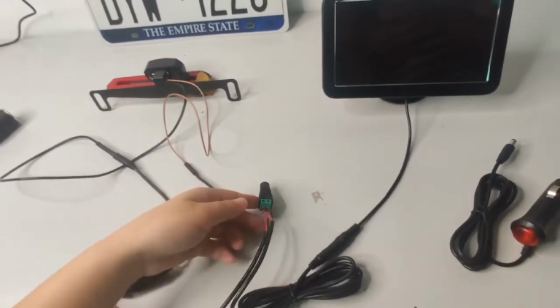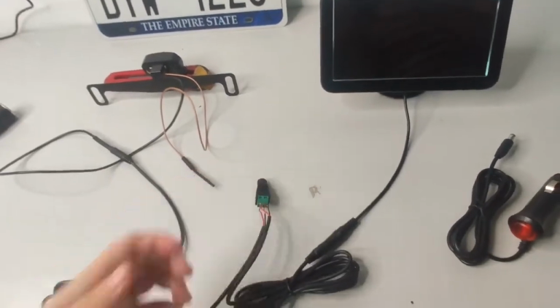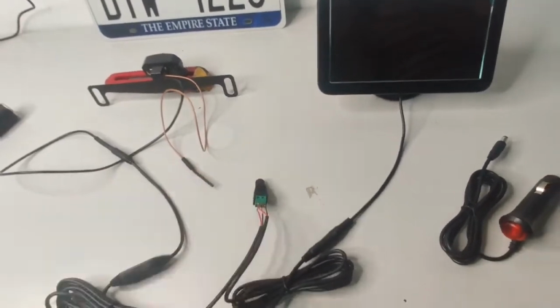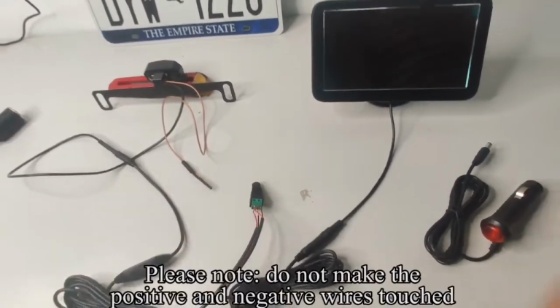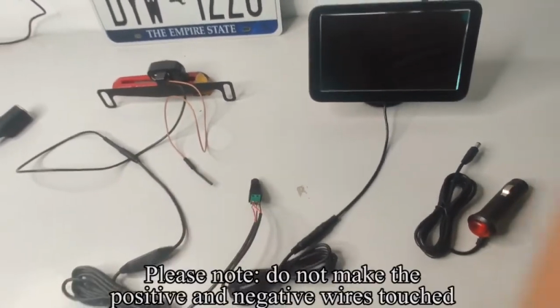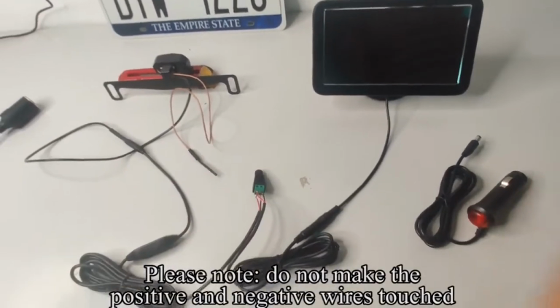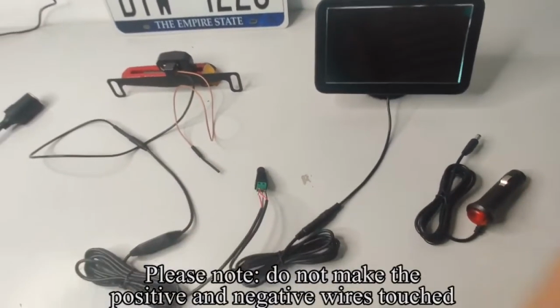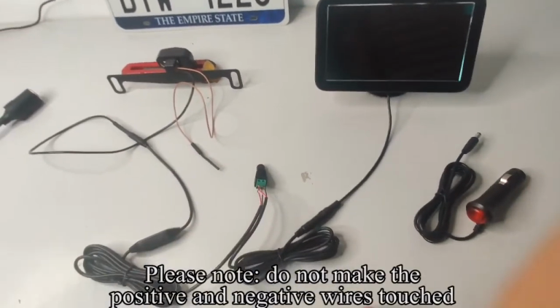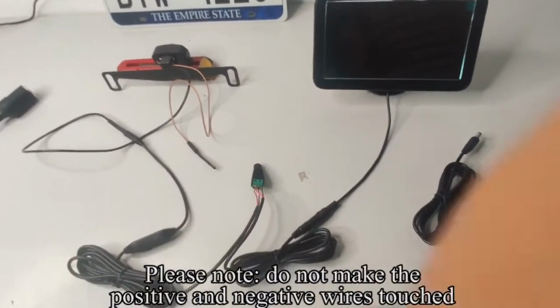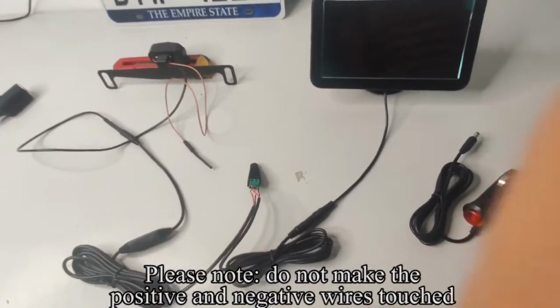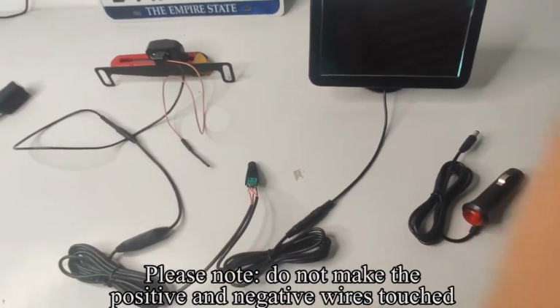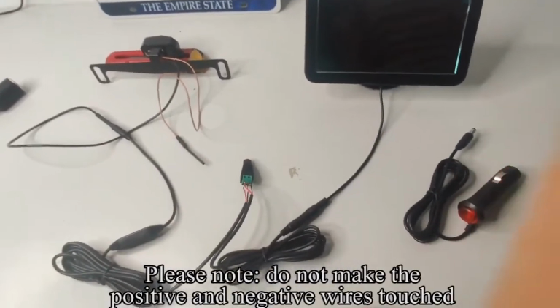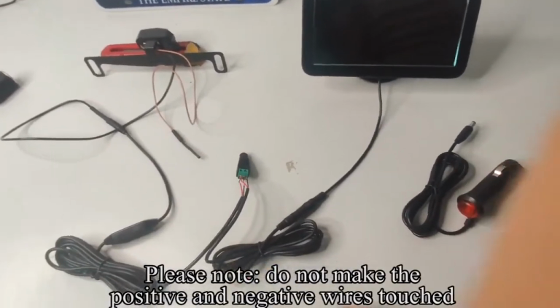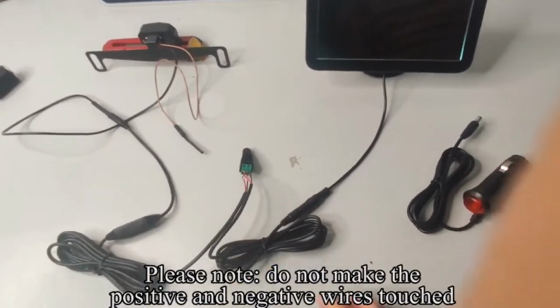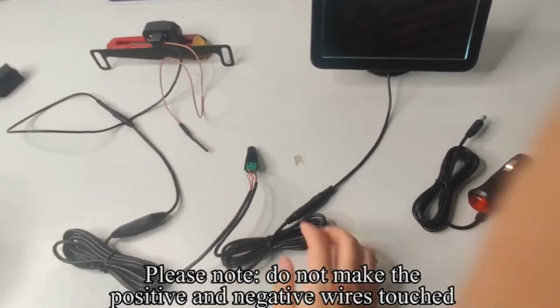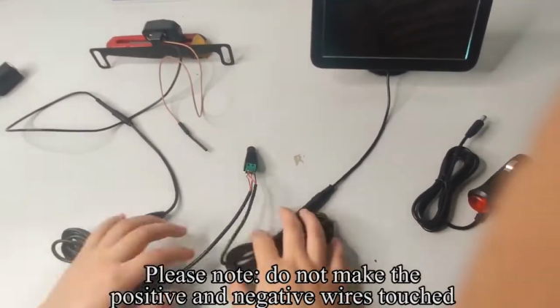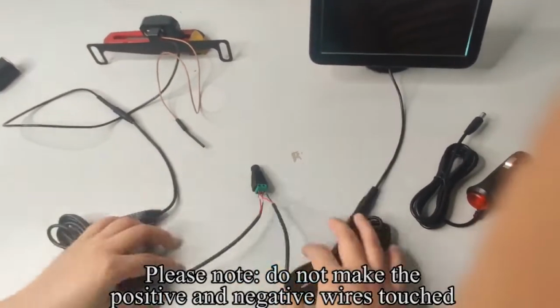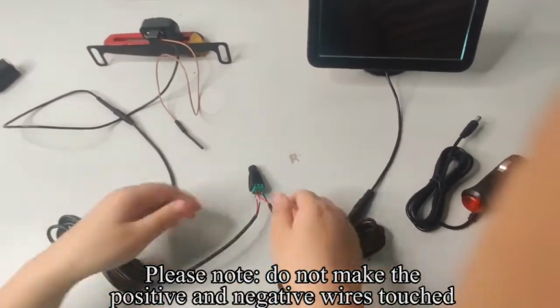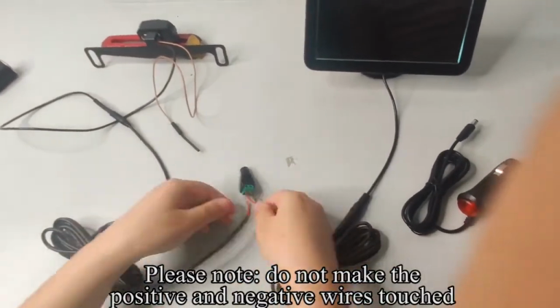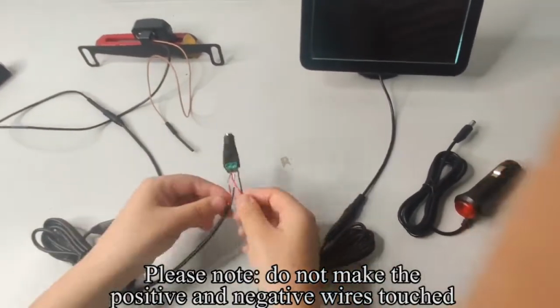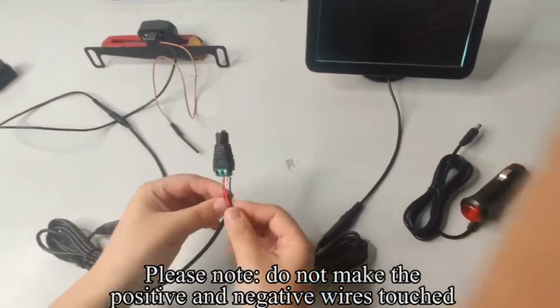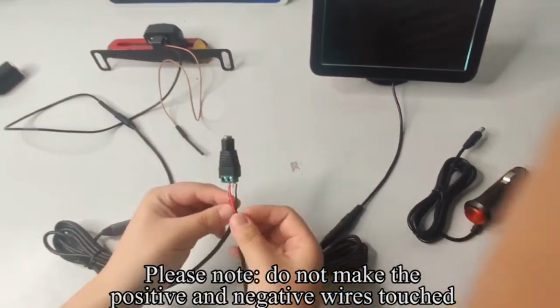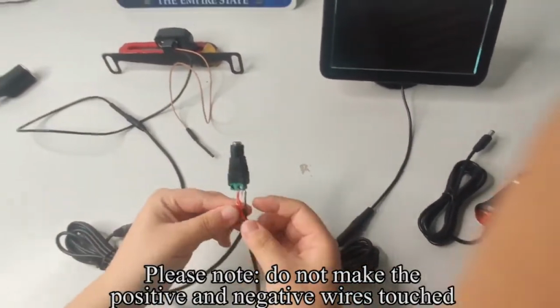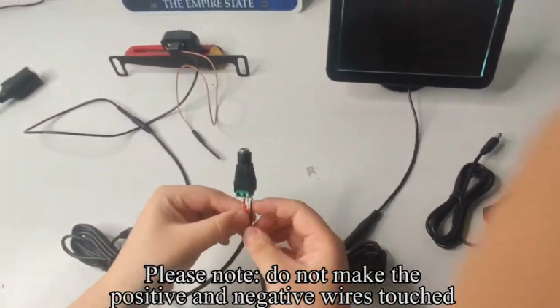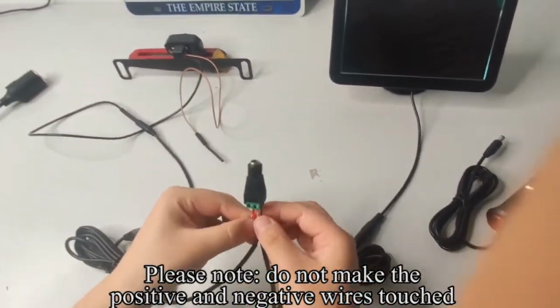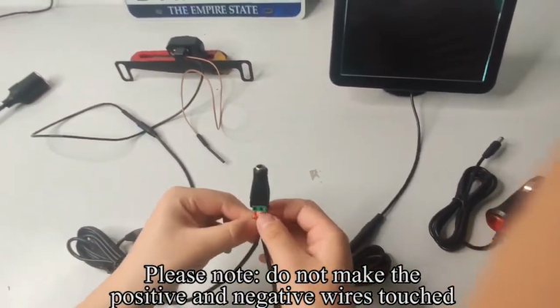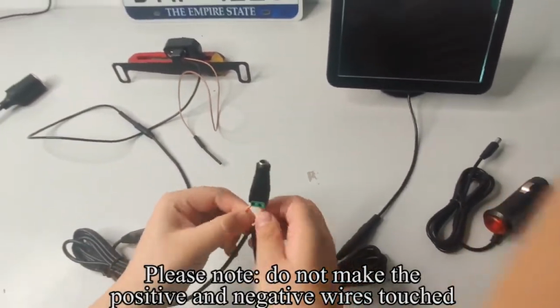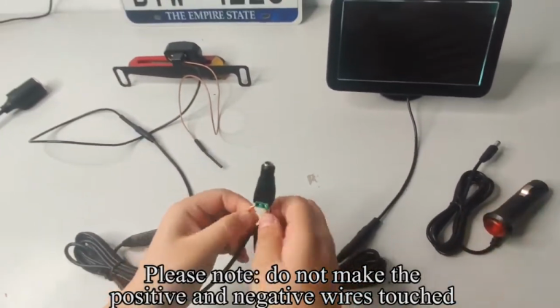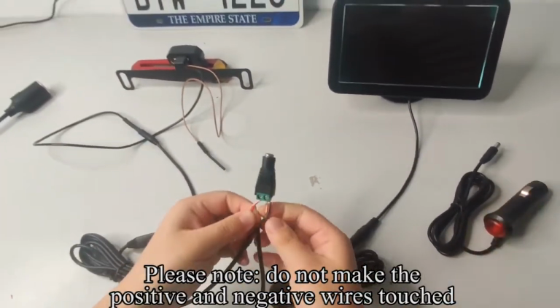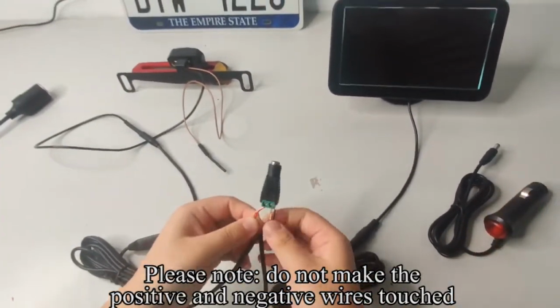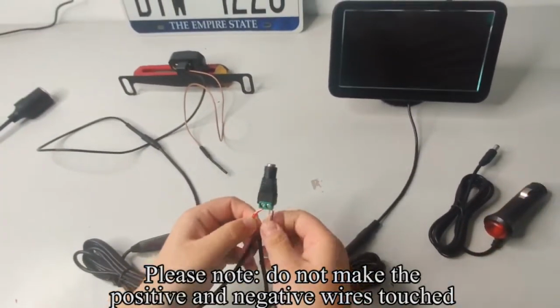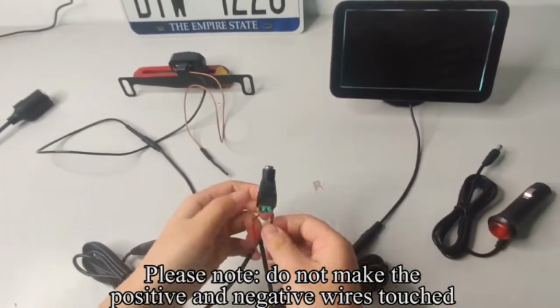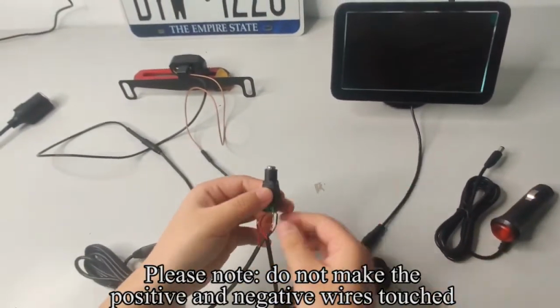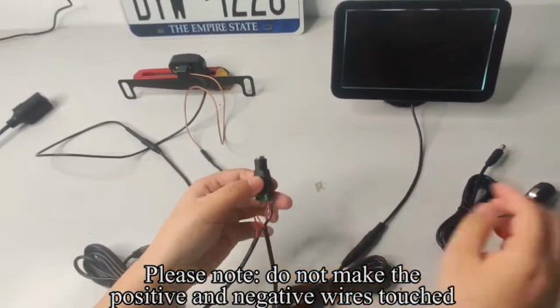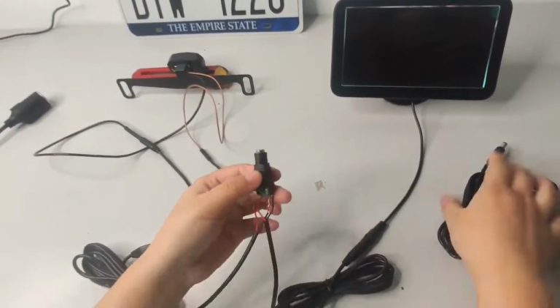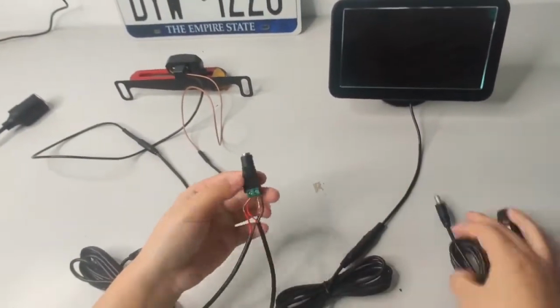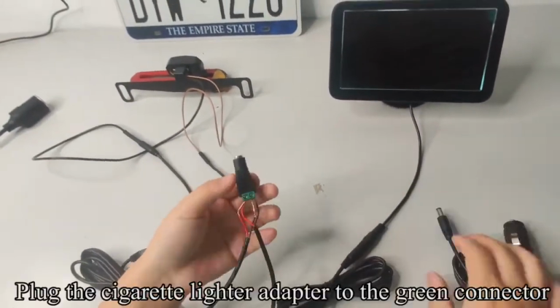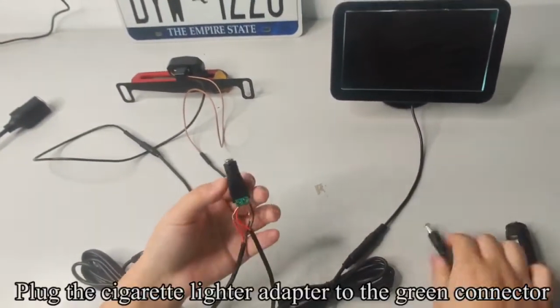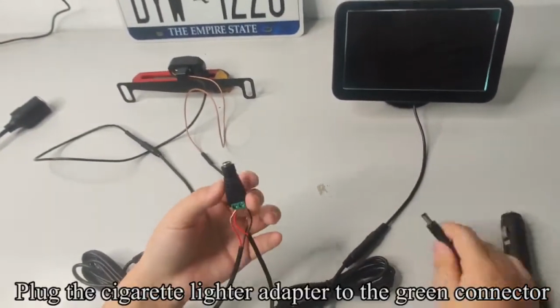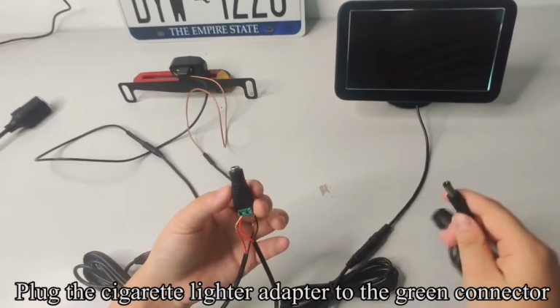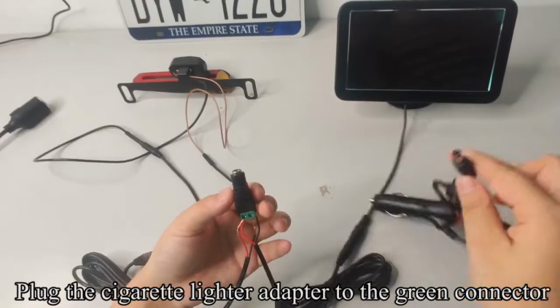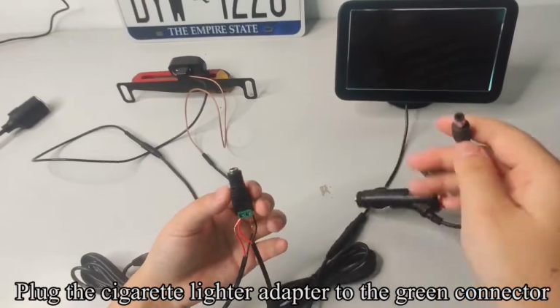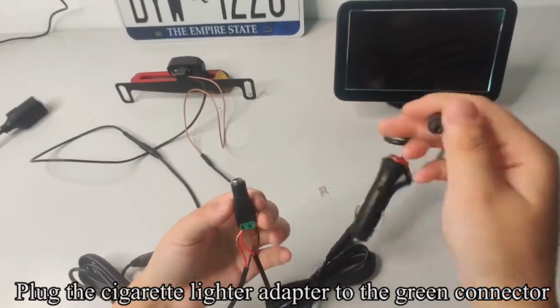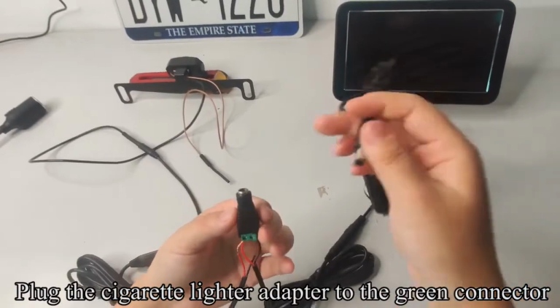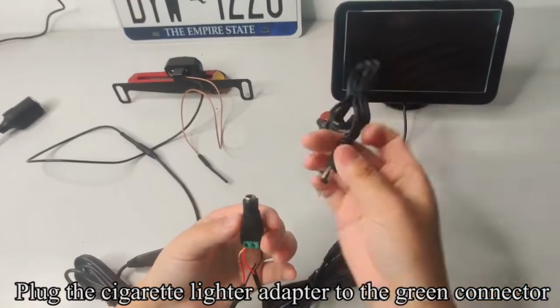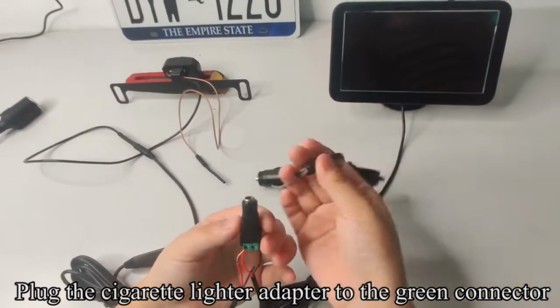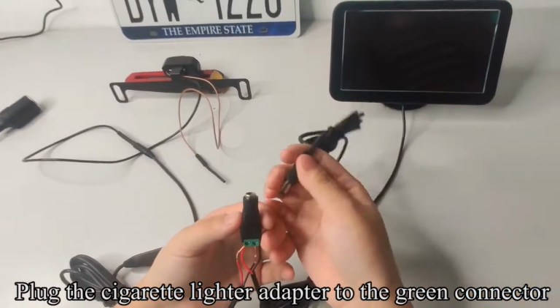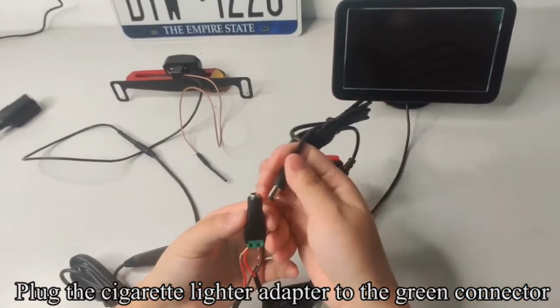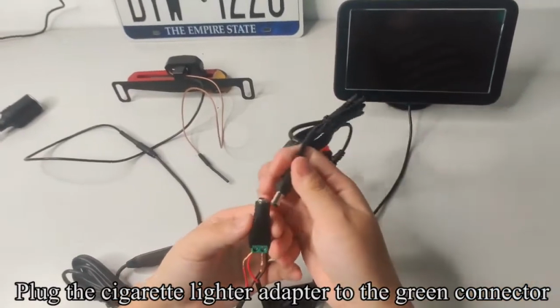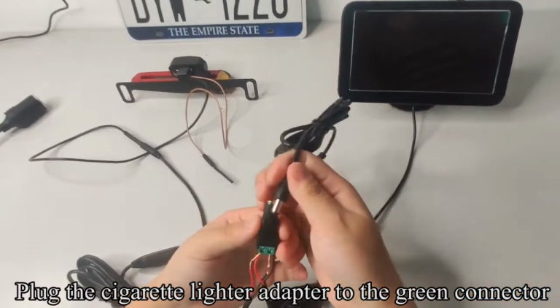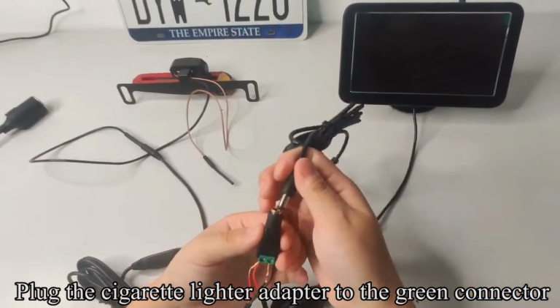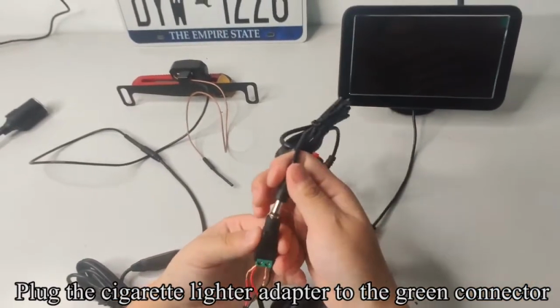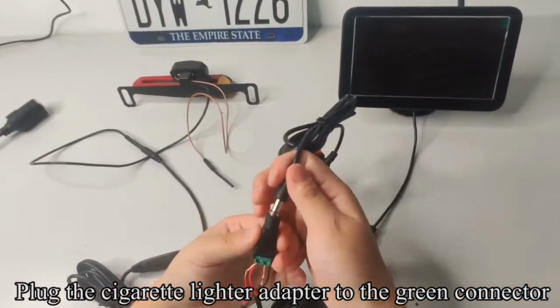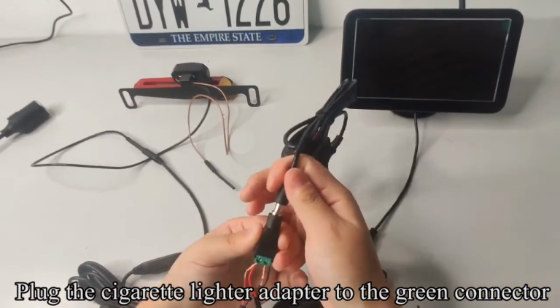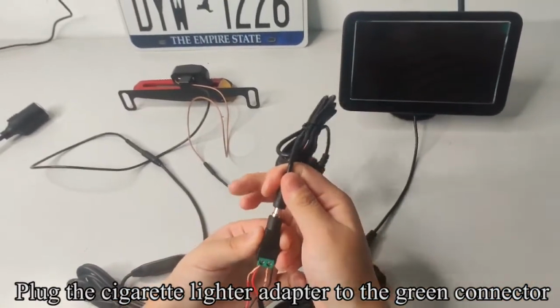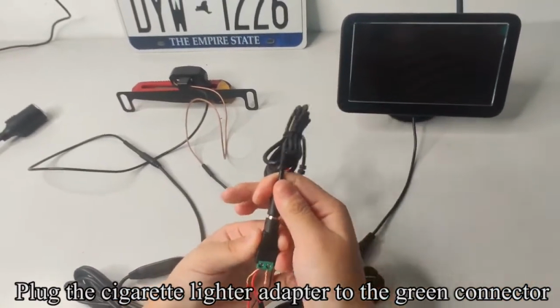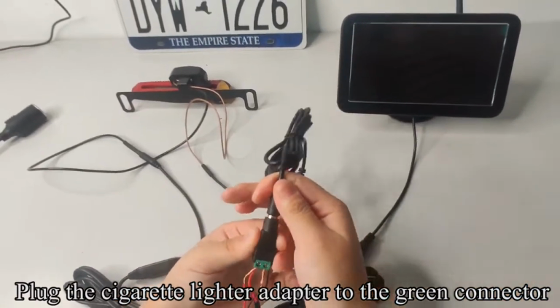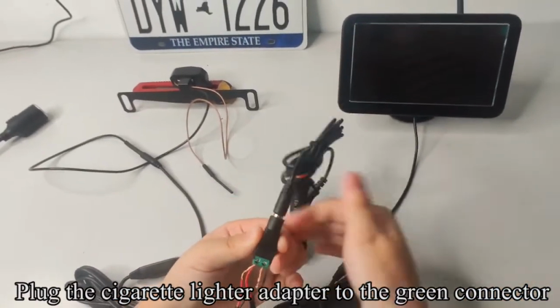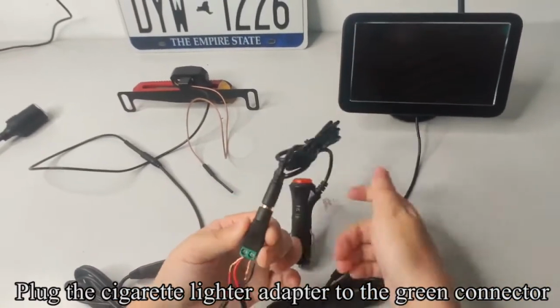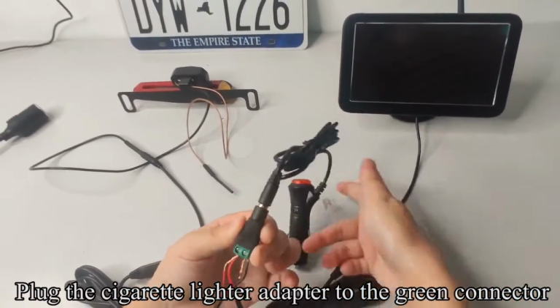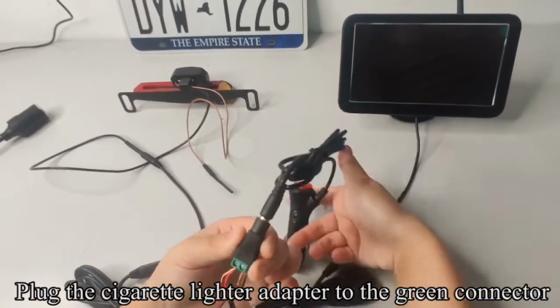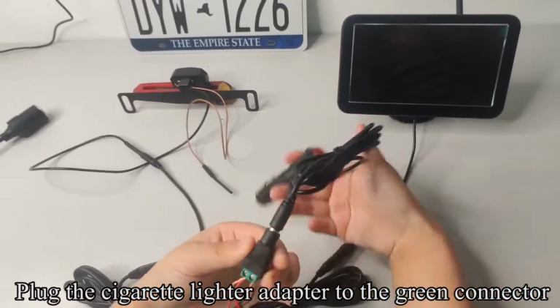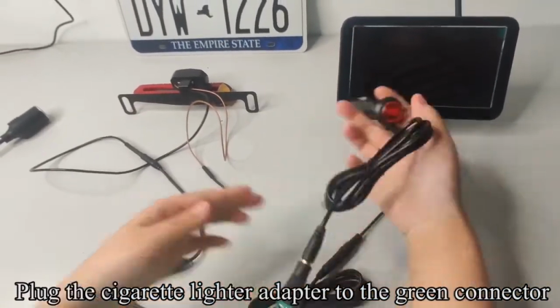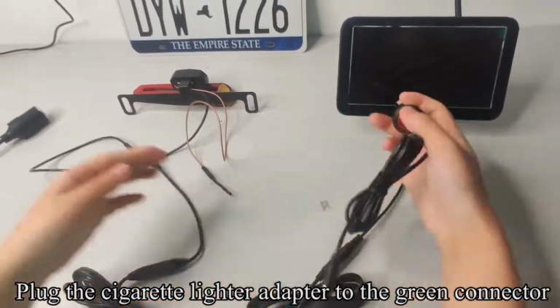Please note: do not let the positive and negative wires touch. Plug the cigarette lighter adapter to the green connector.